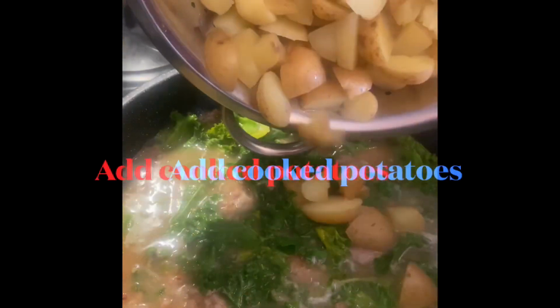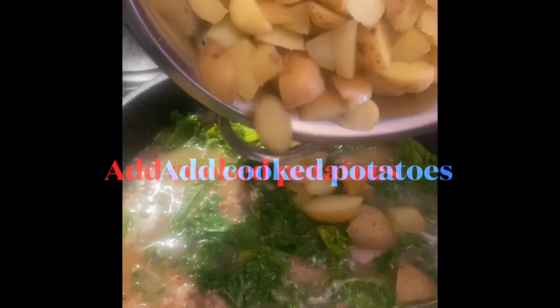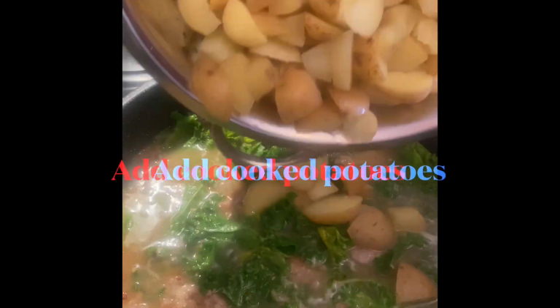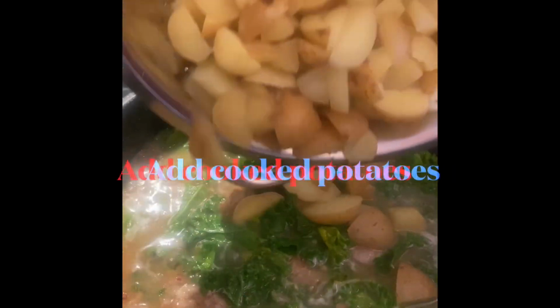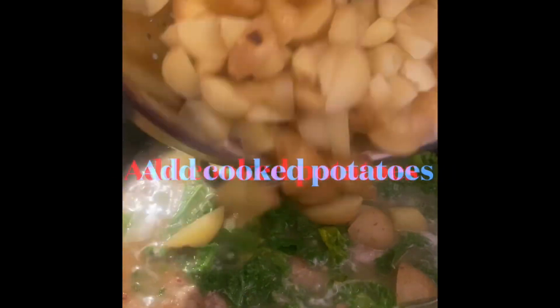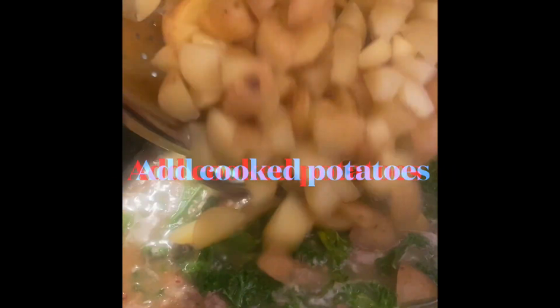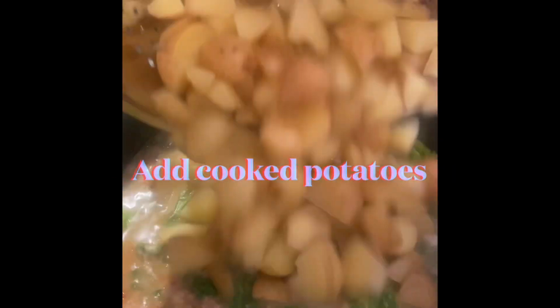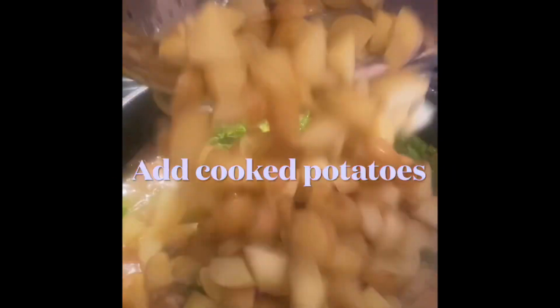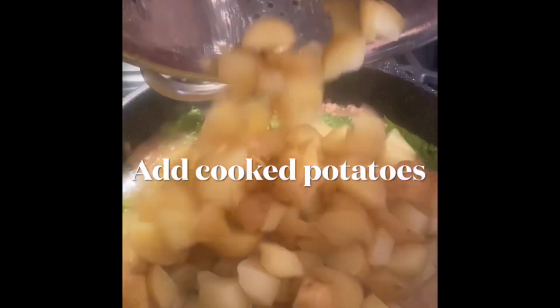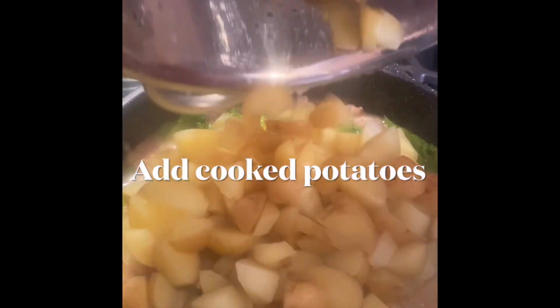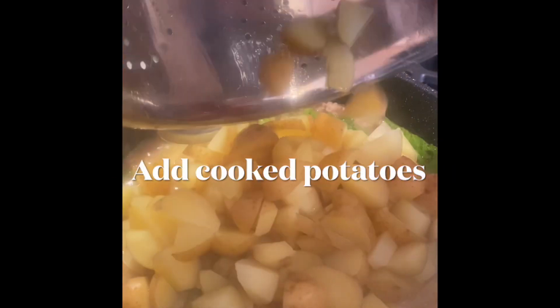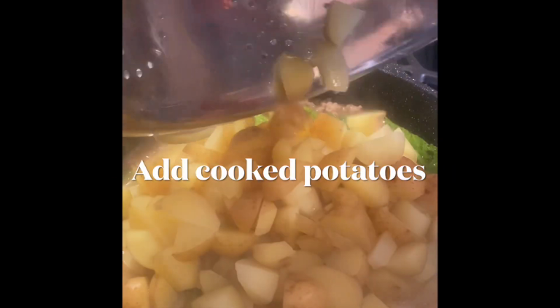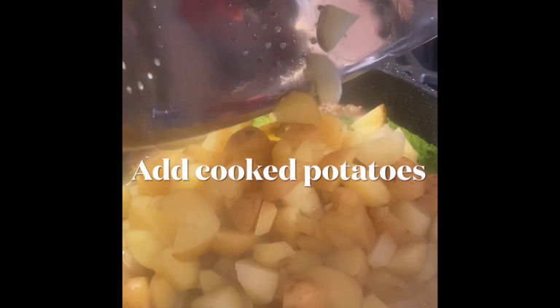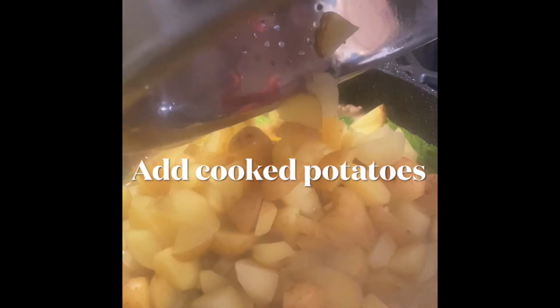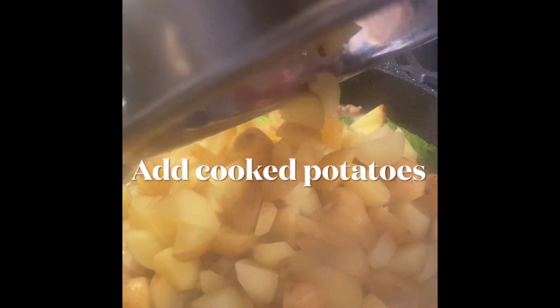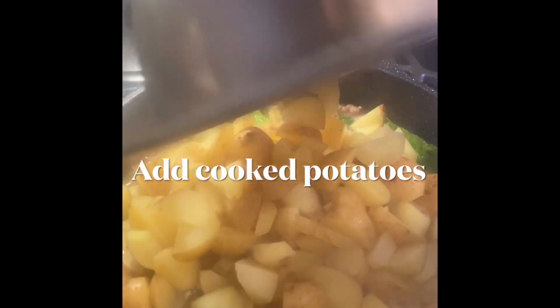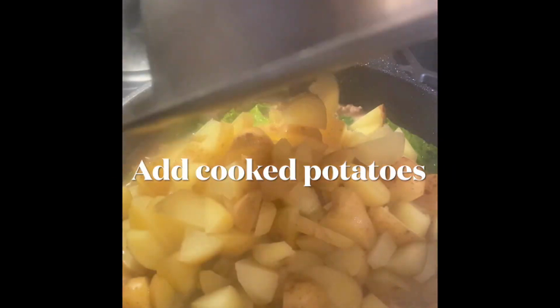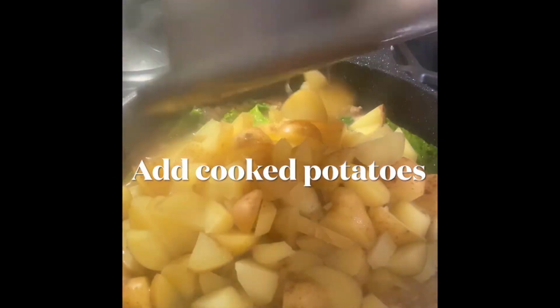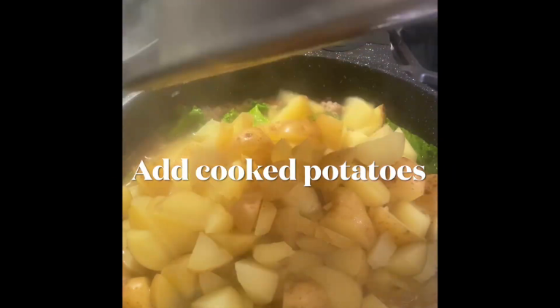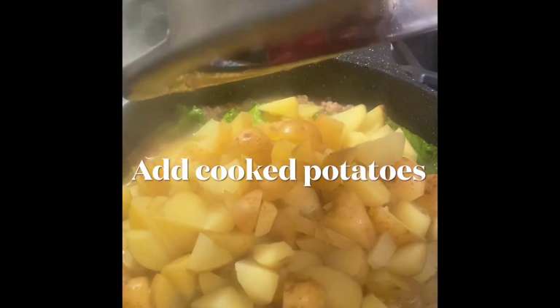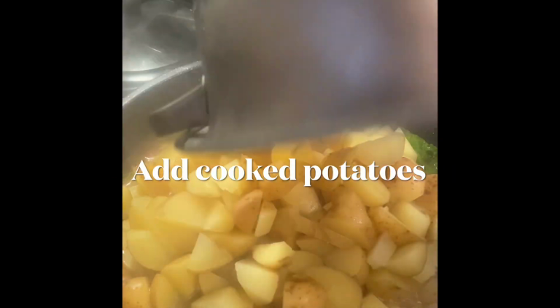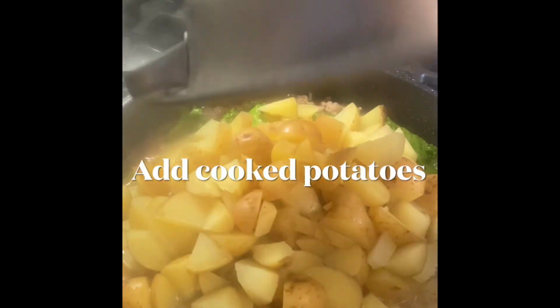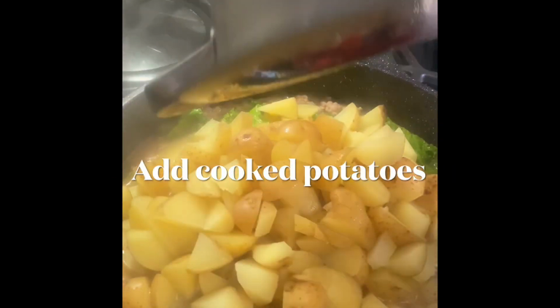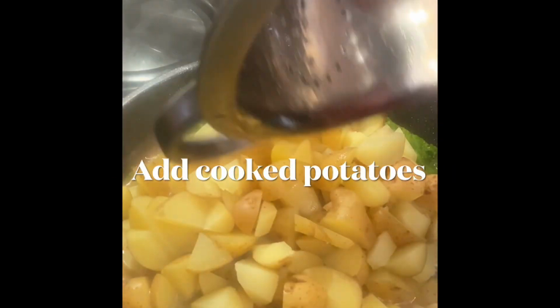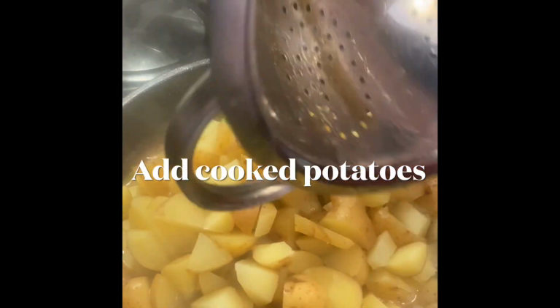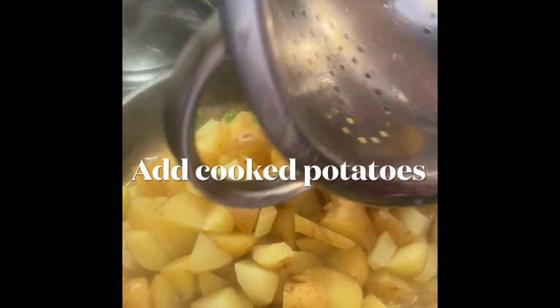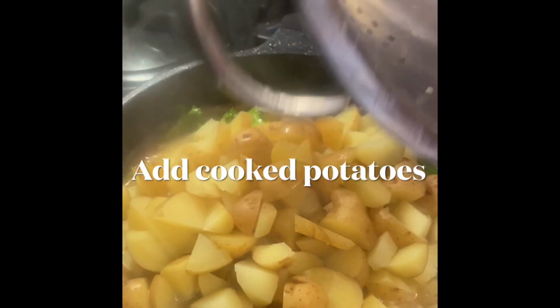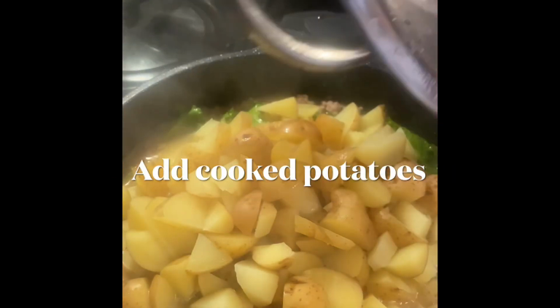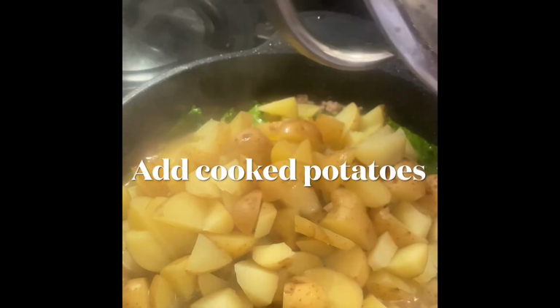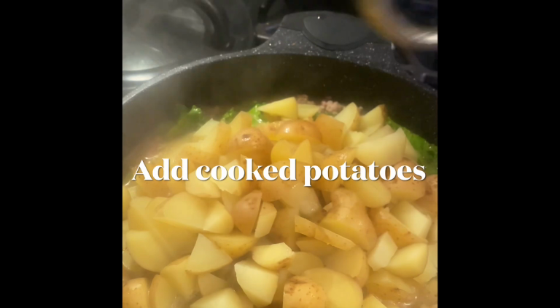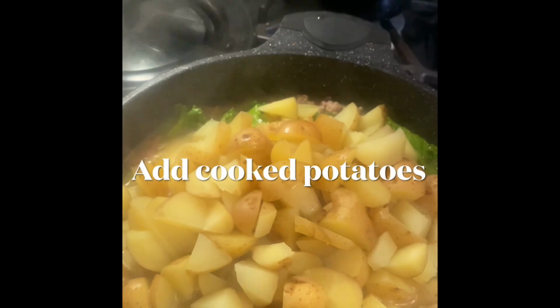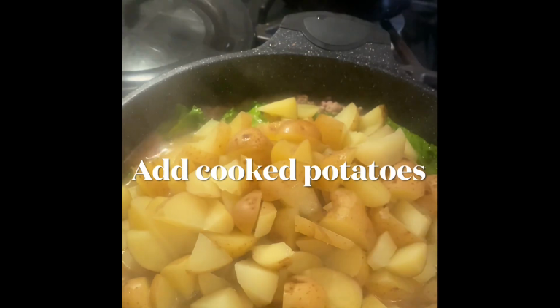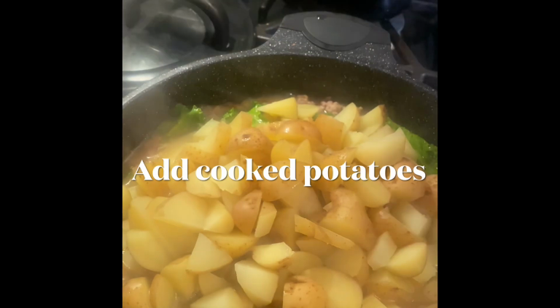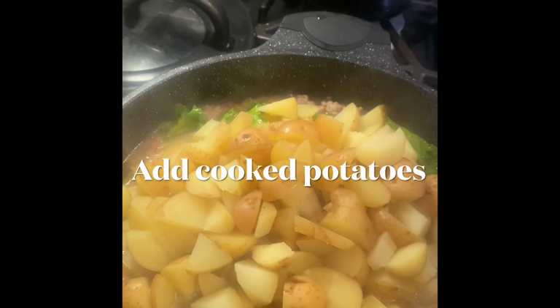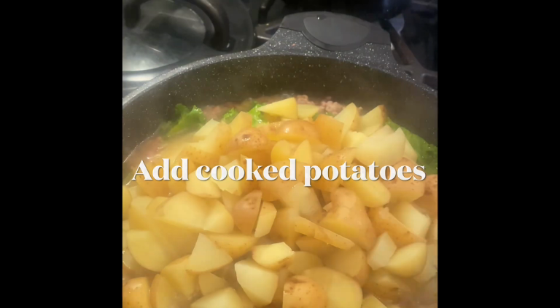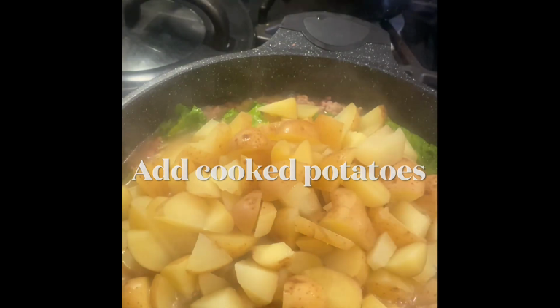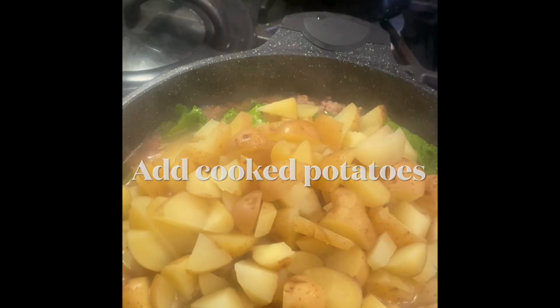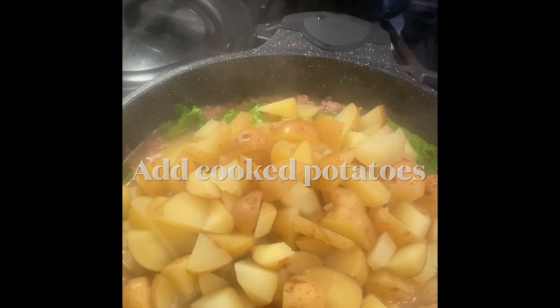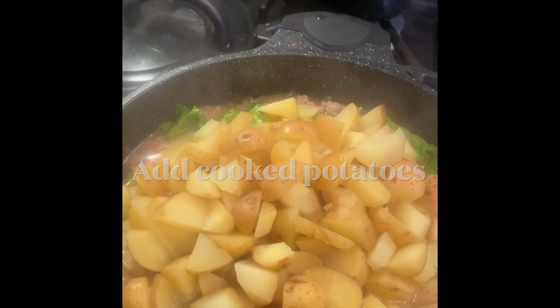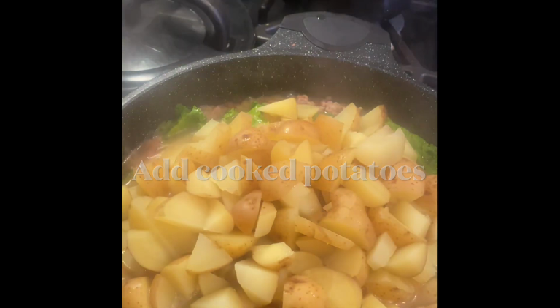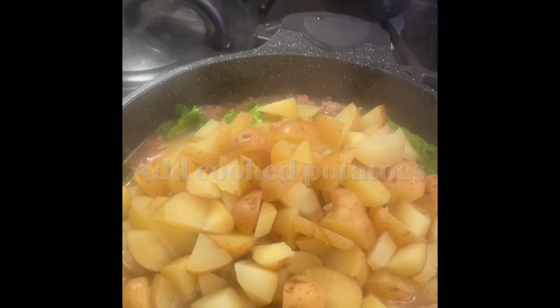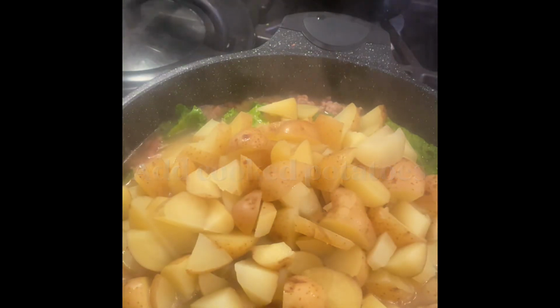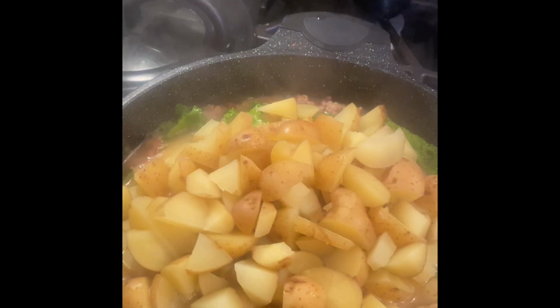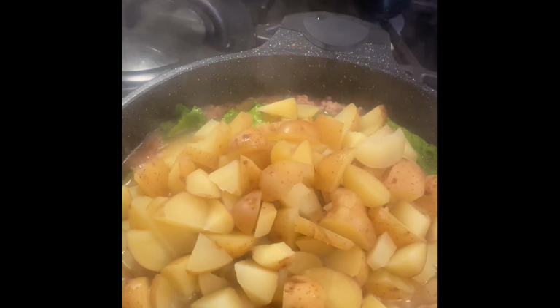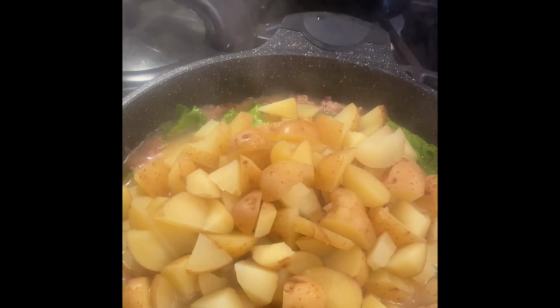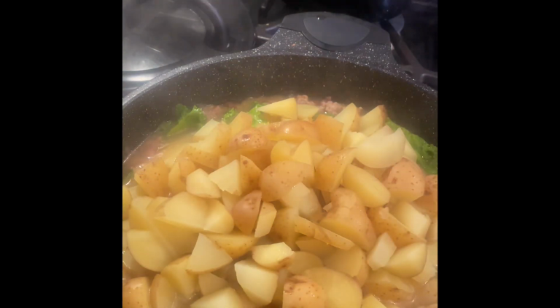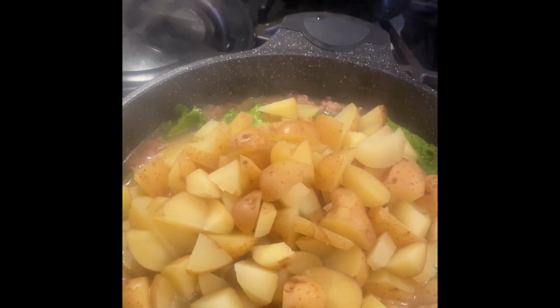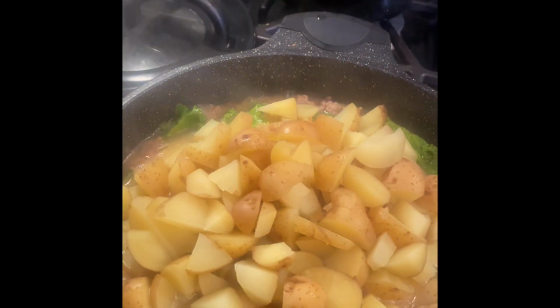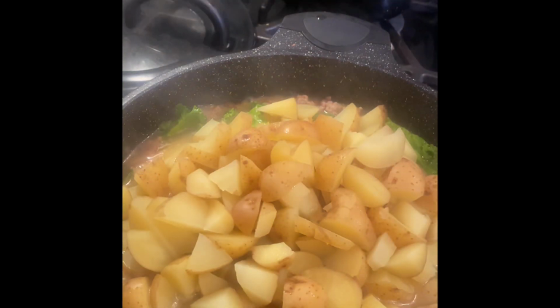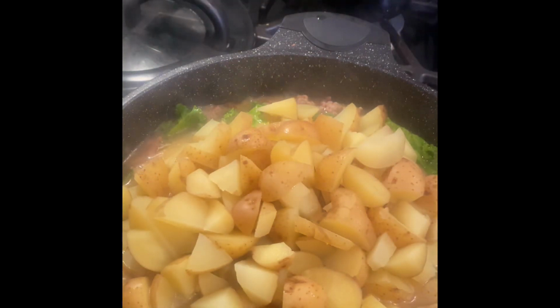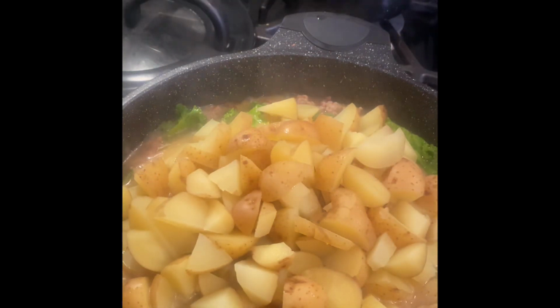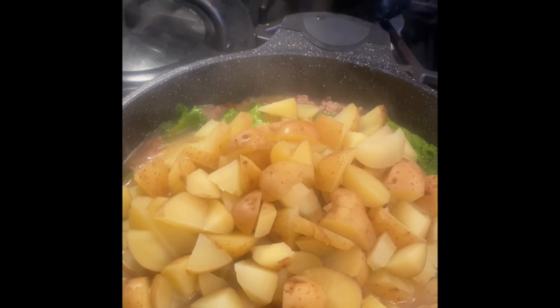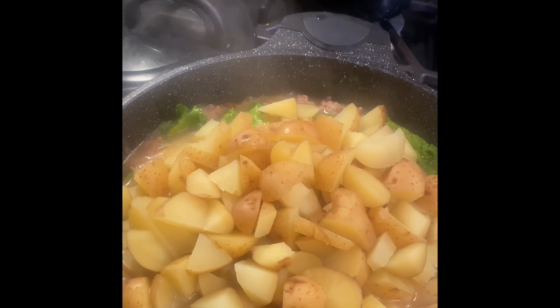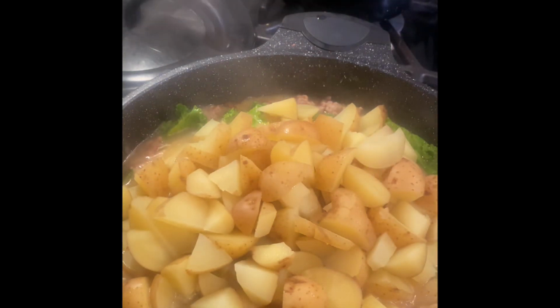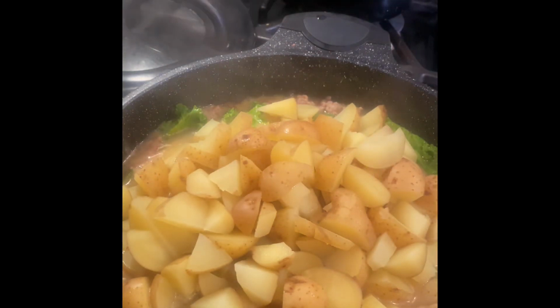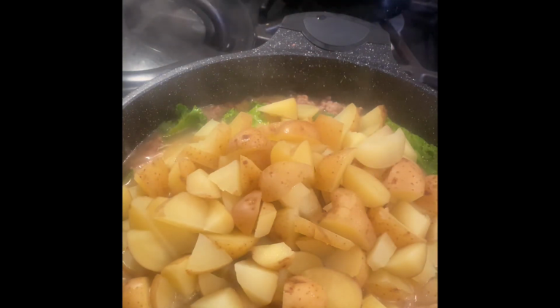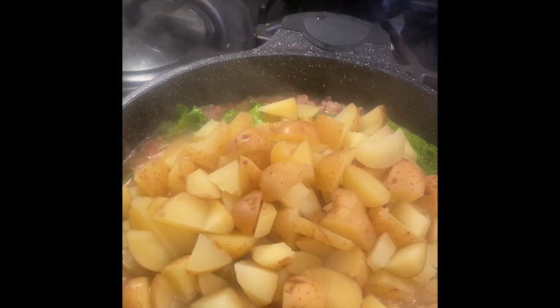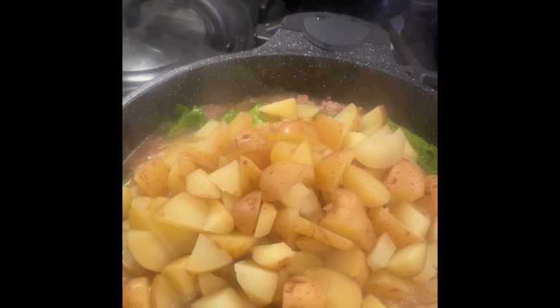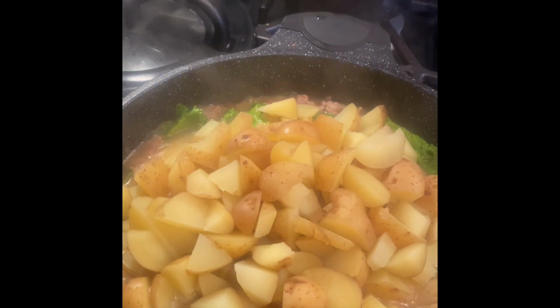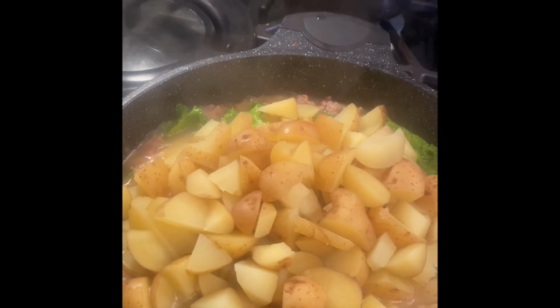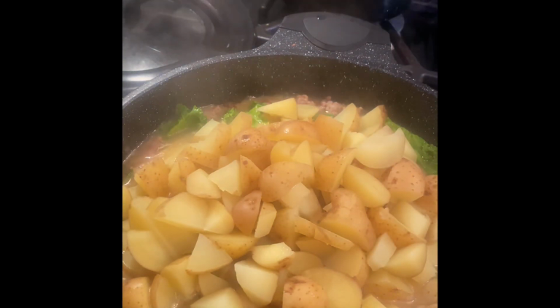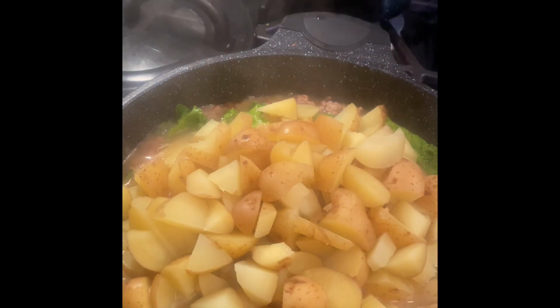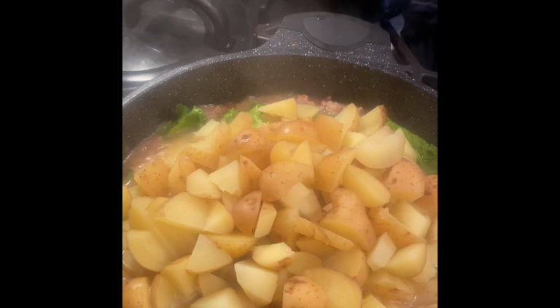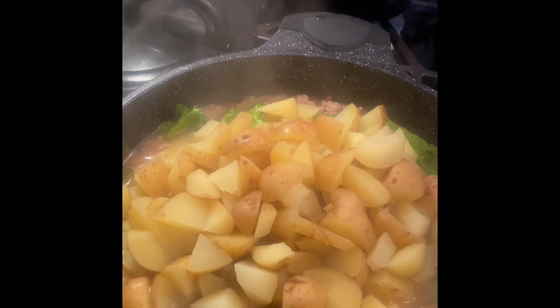Add the cooked potatoes. I would cook the potatoes about 15 minutes, covered, until they're fork tender.